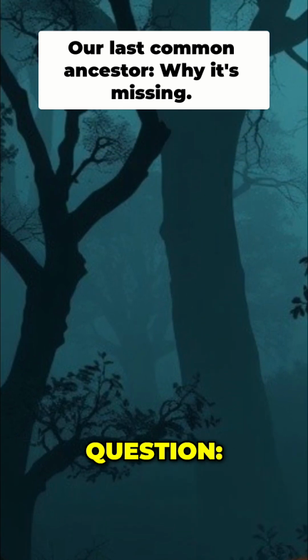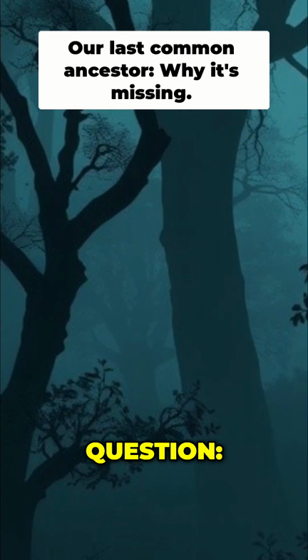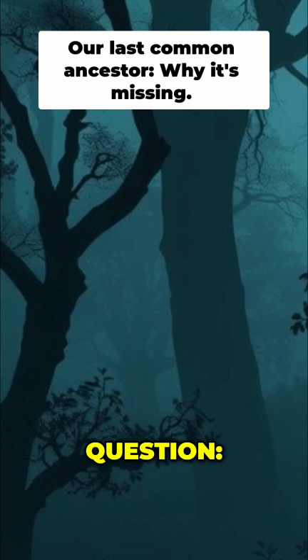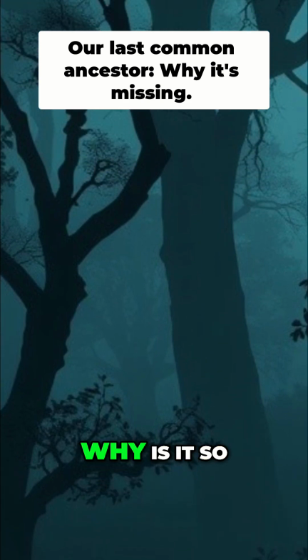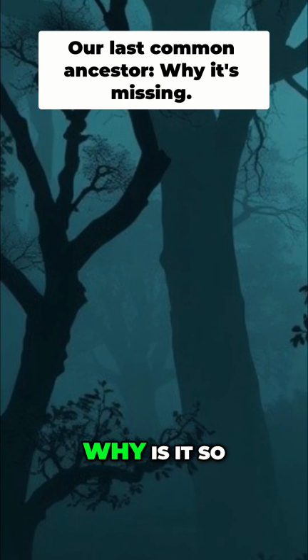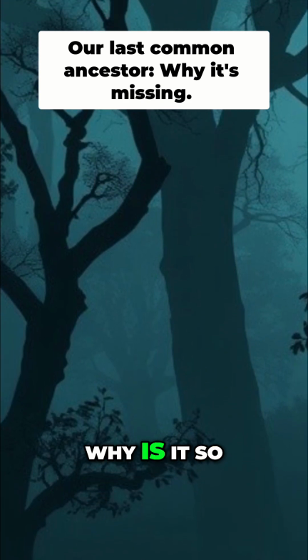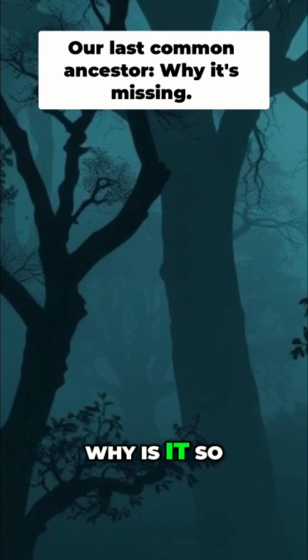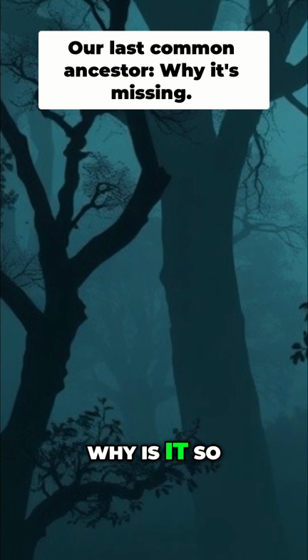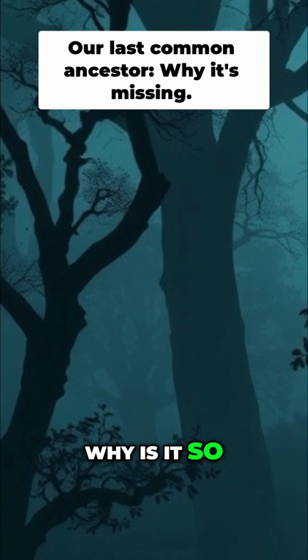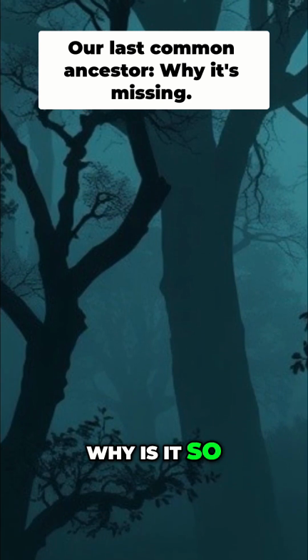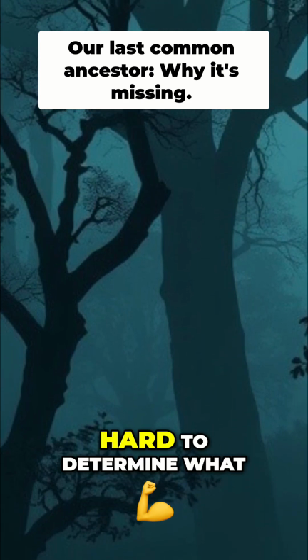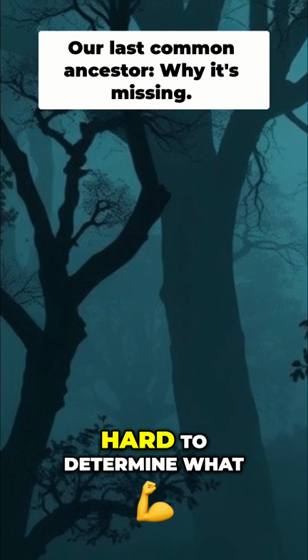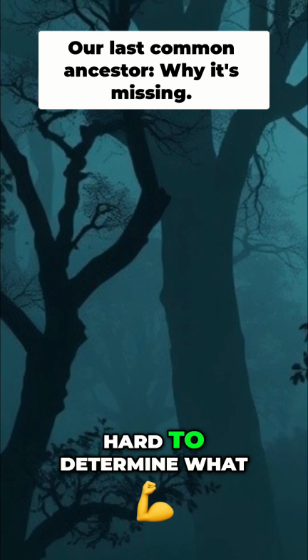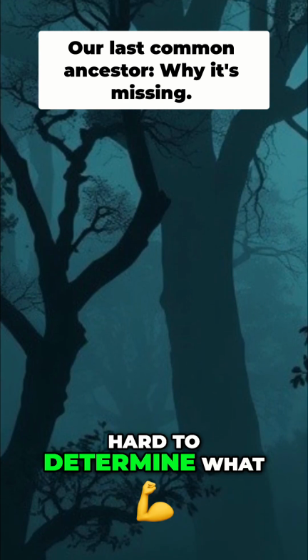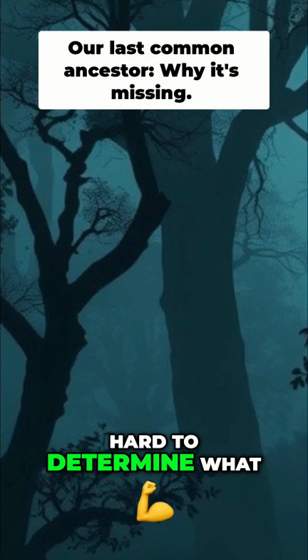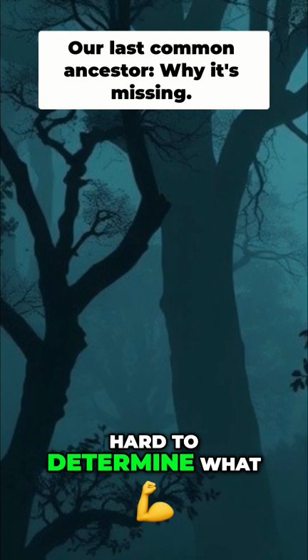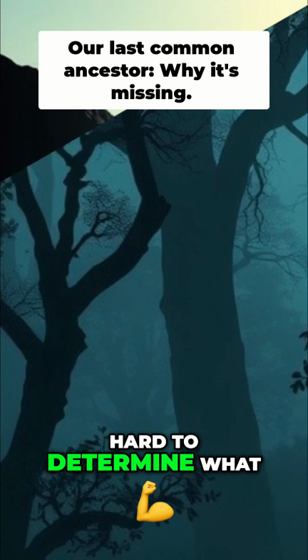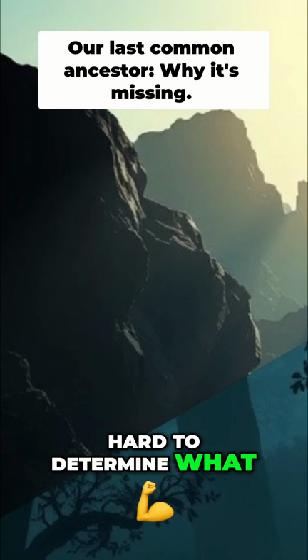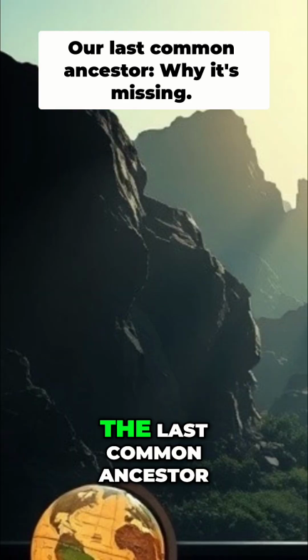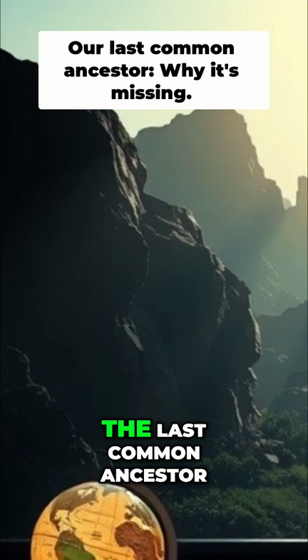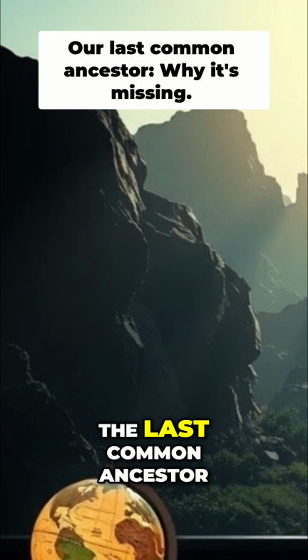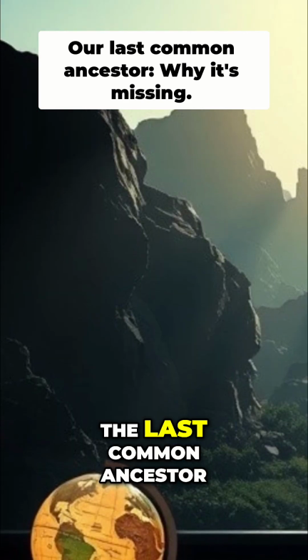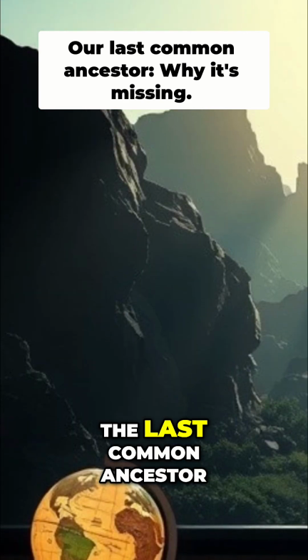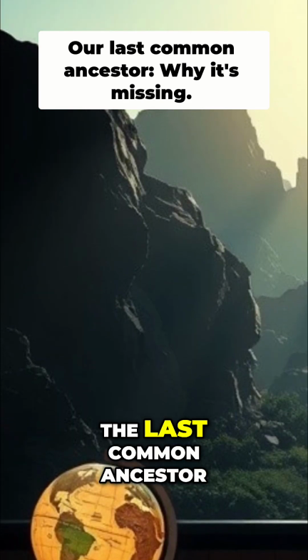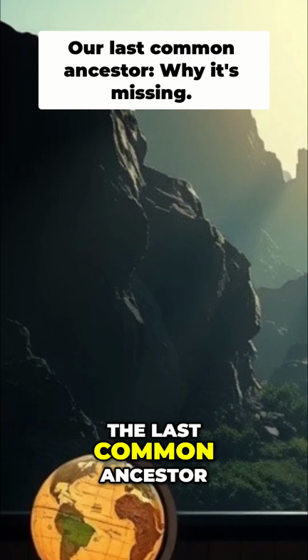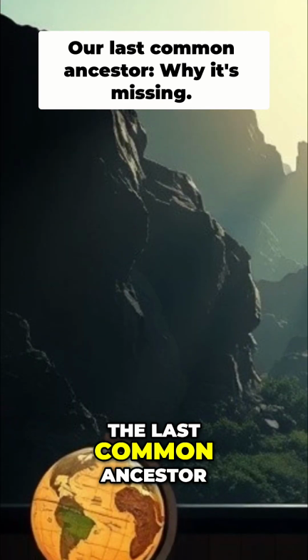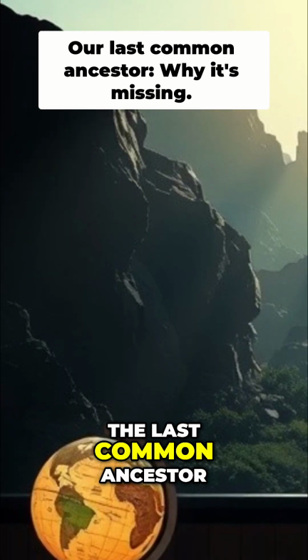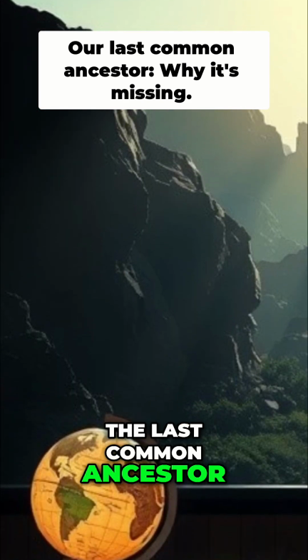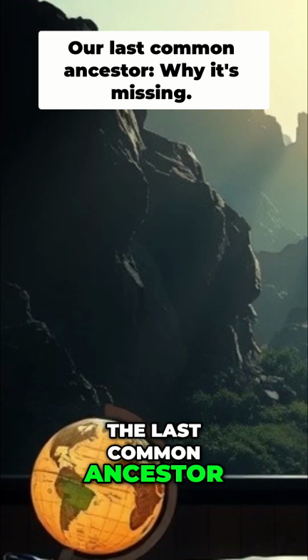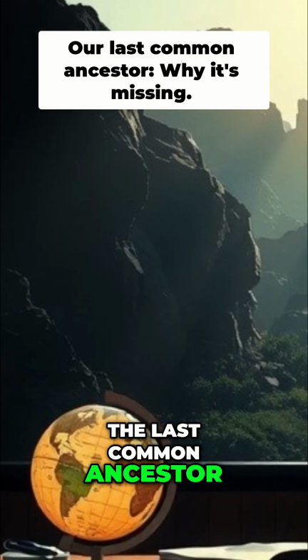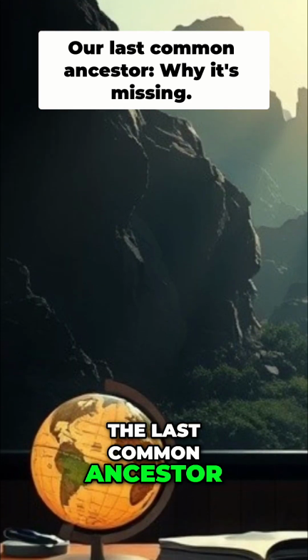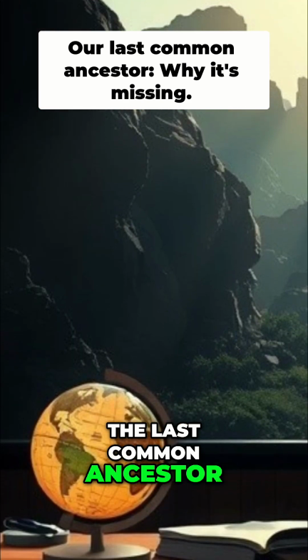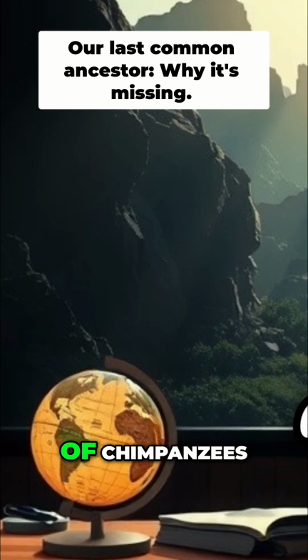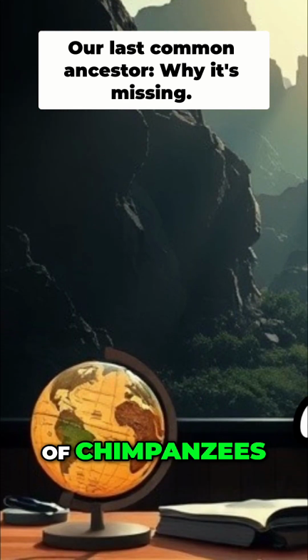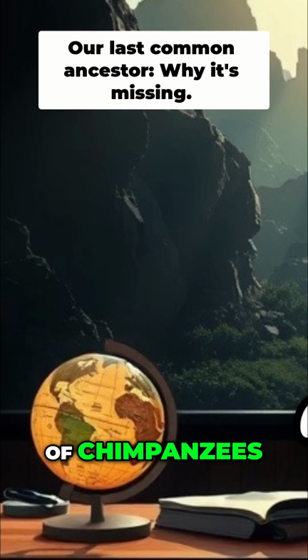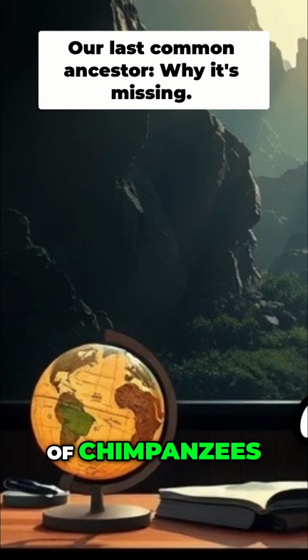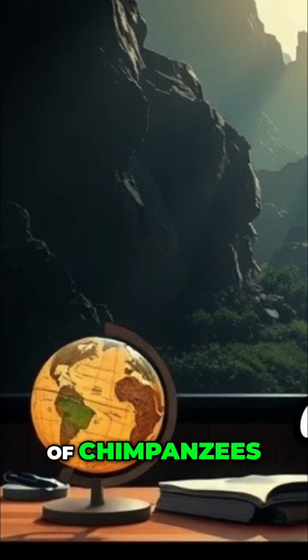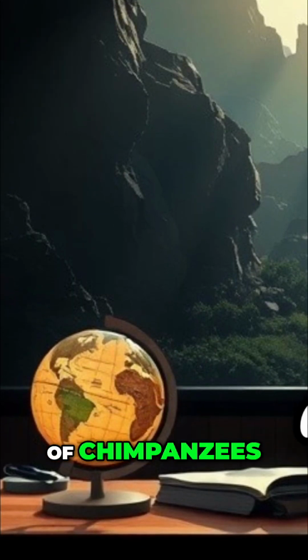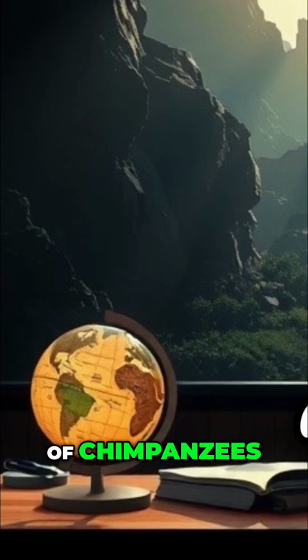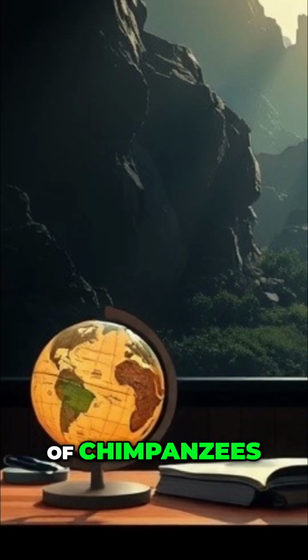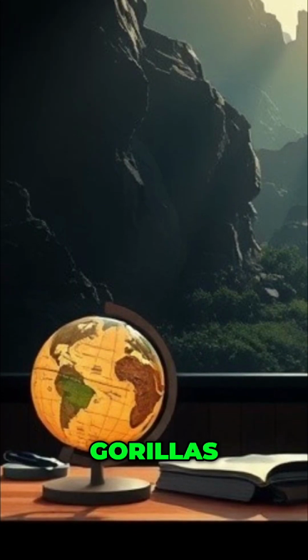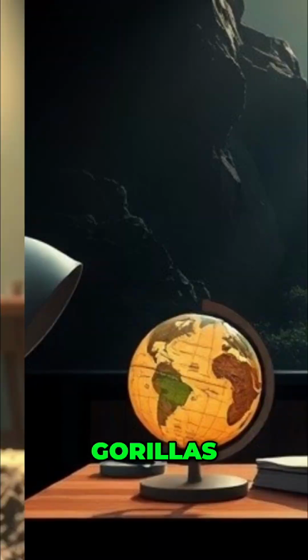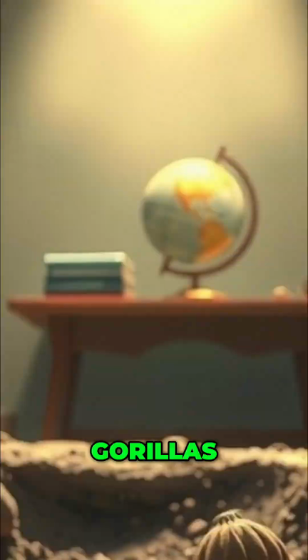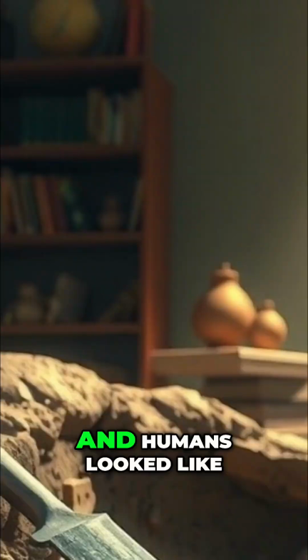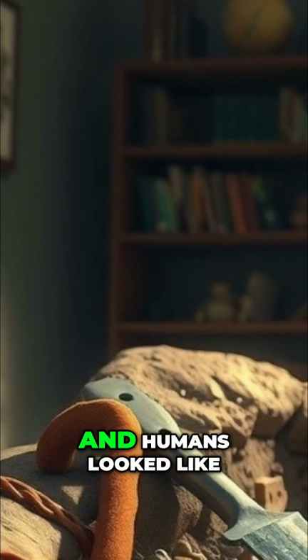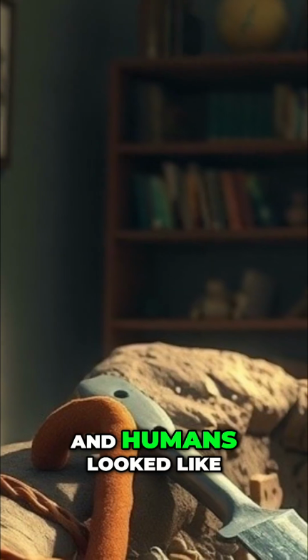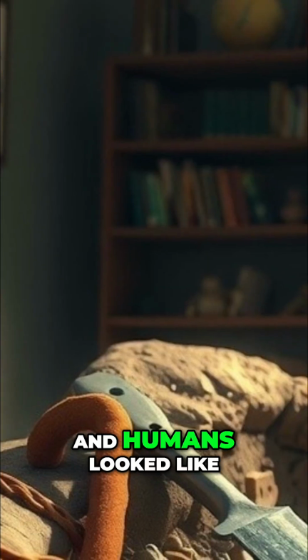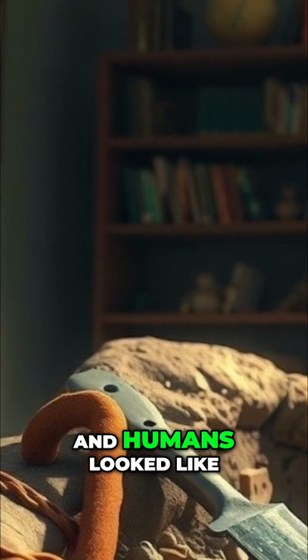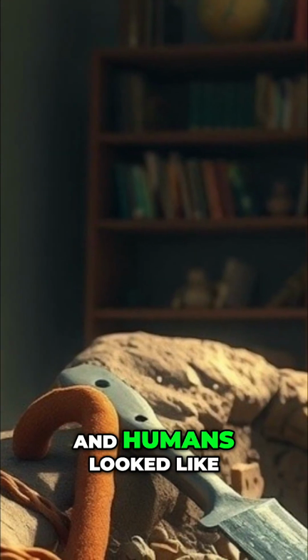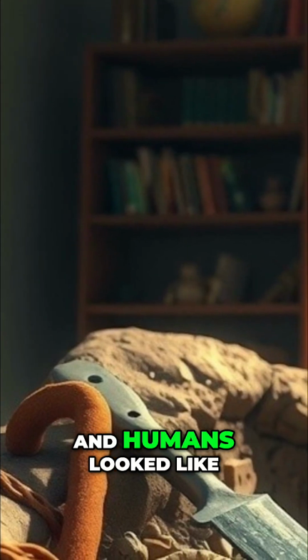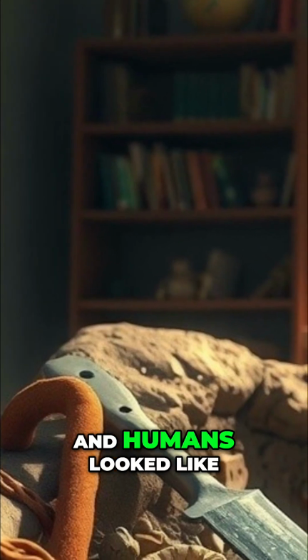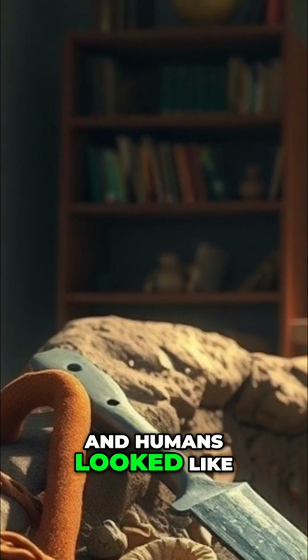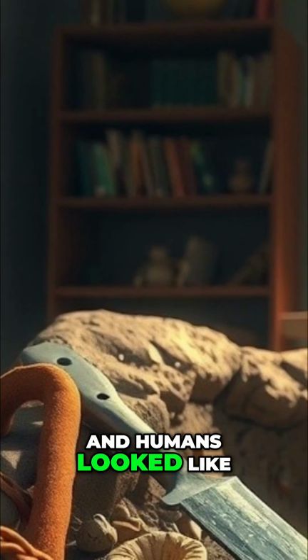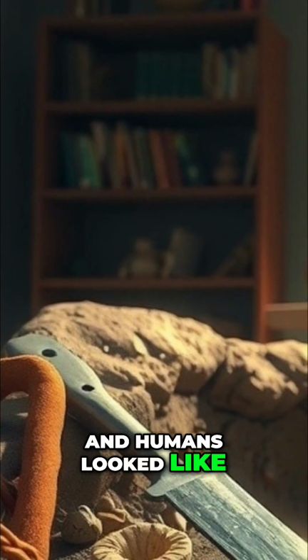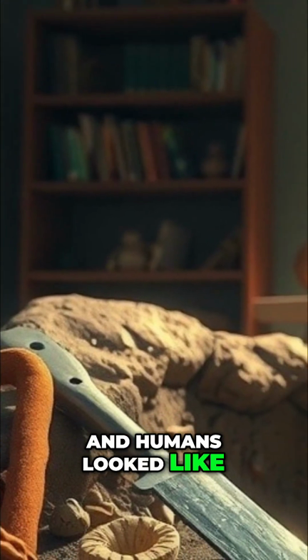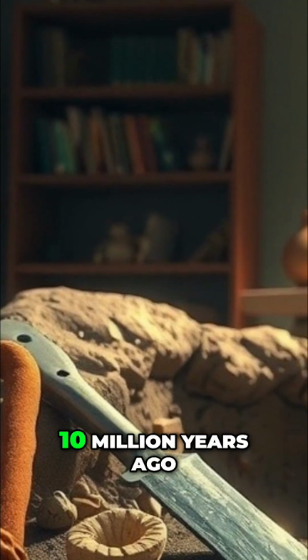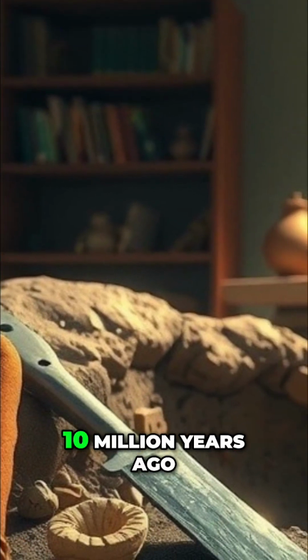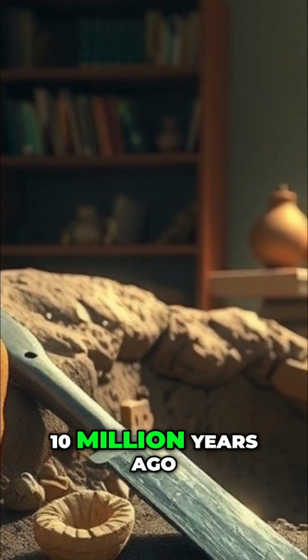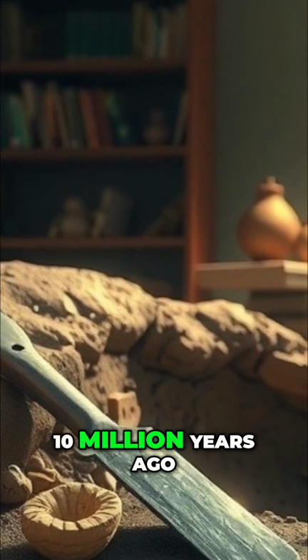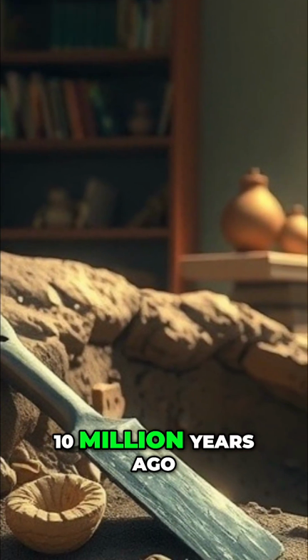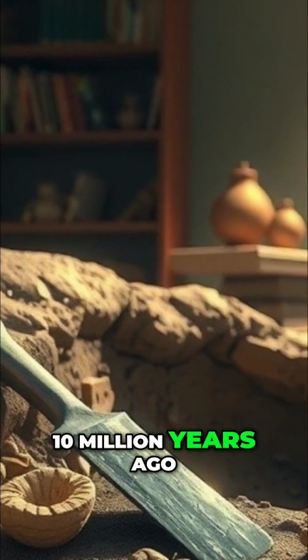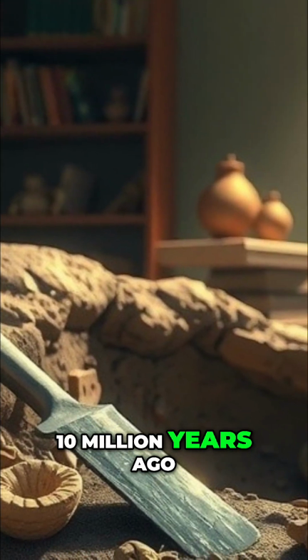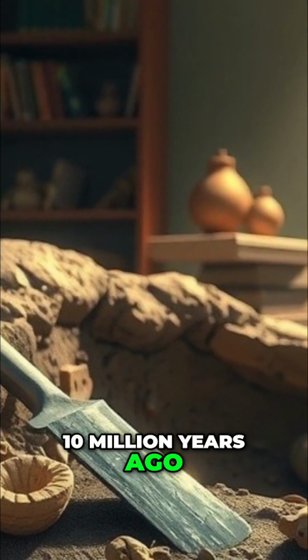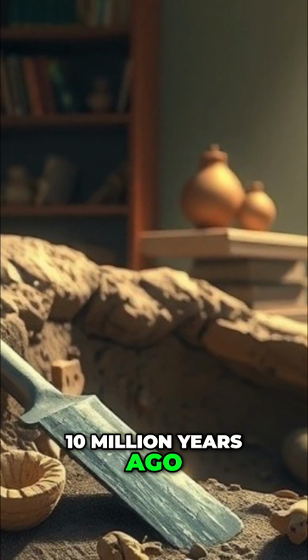Why is it so hard to determine what the last common ancestor of chimpanzees, gorillas, and humans looked like 10 million years ago?